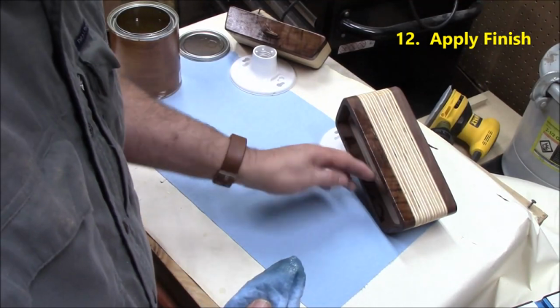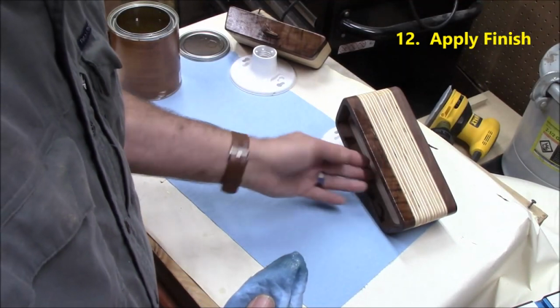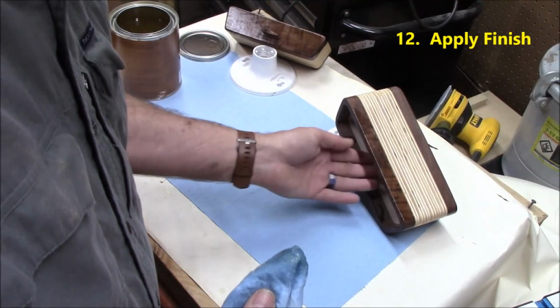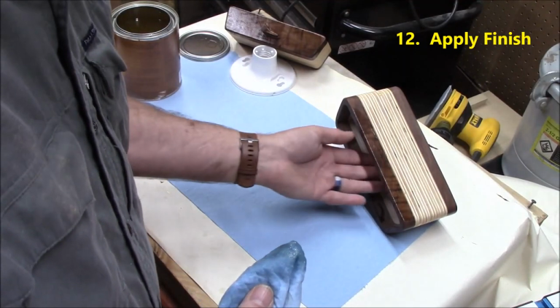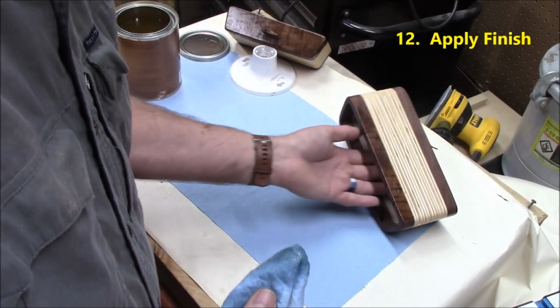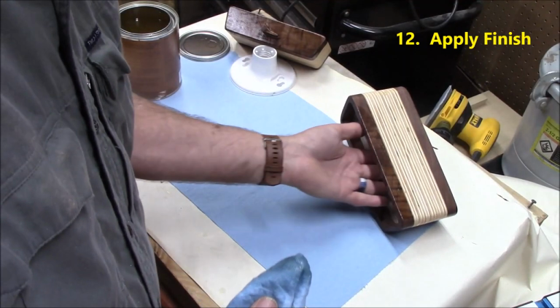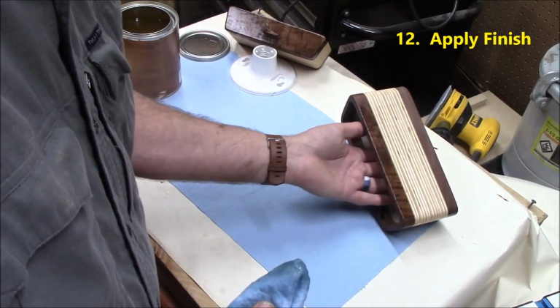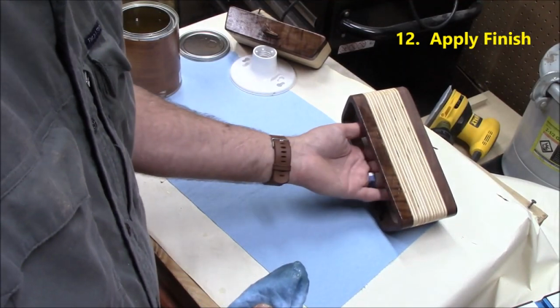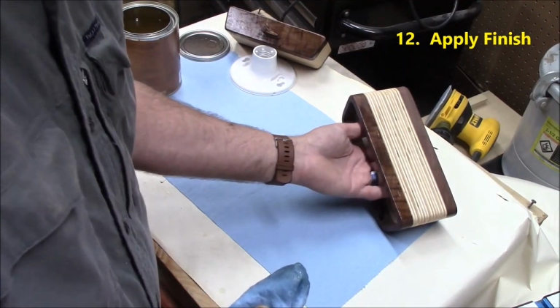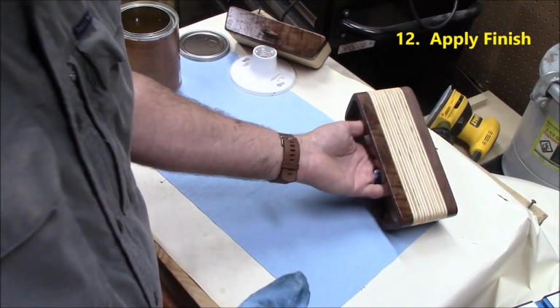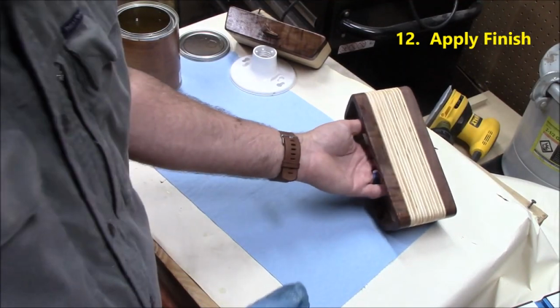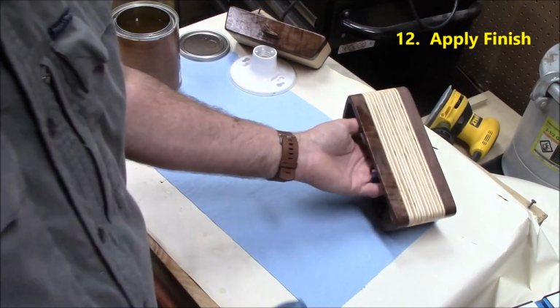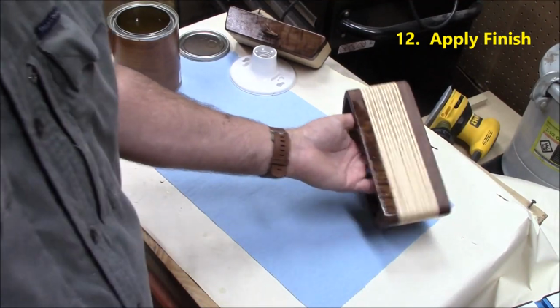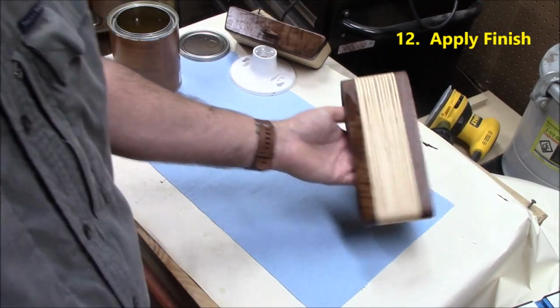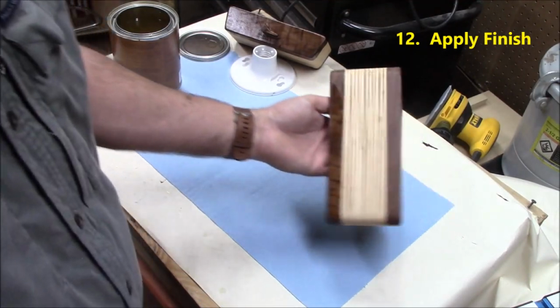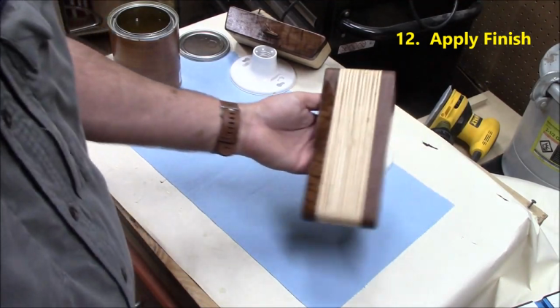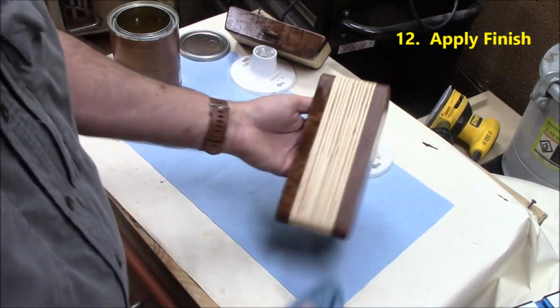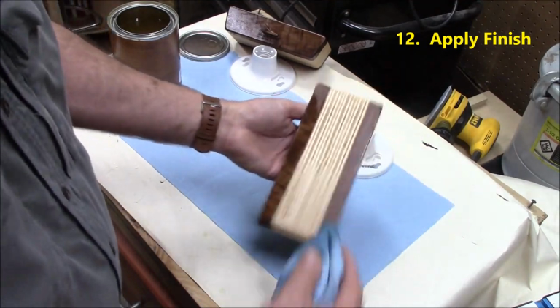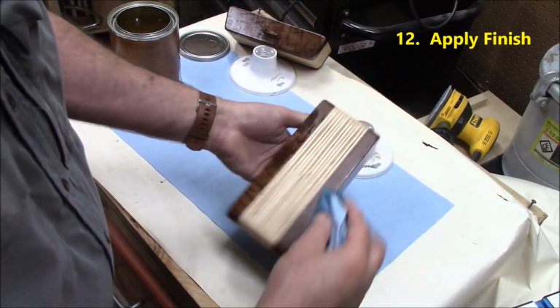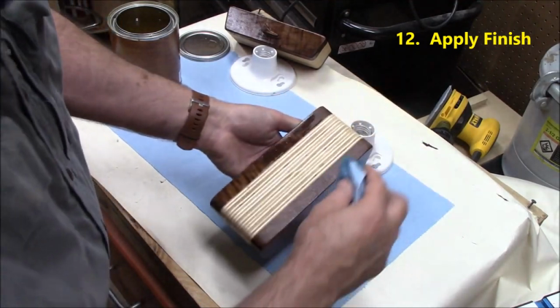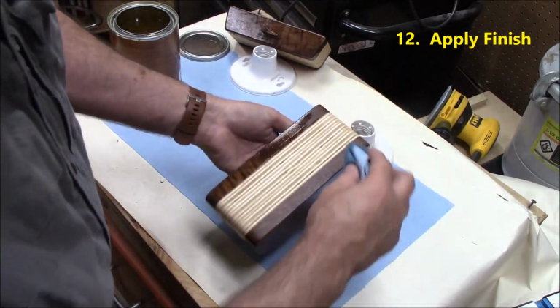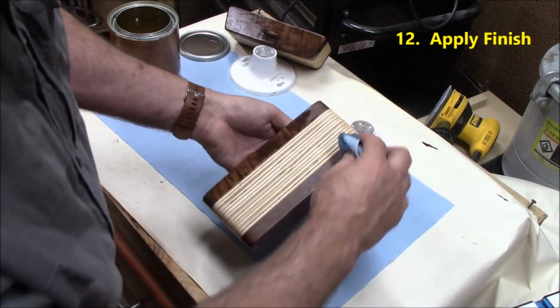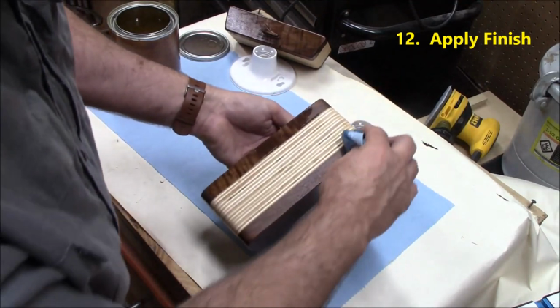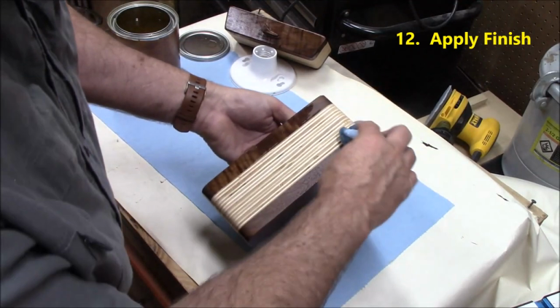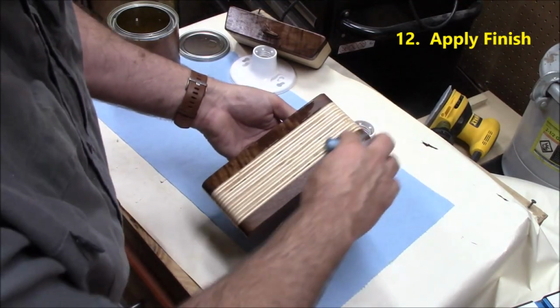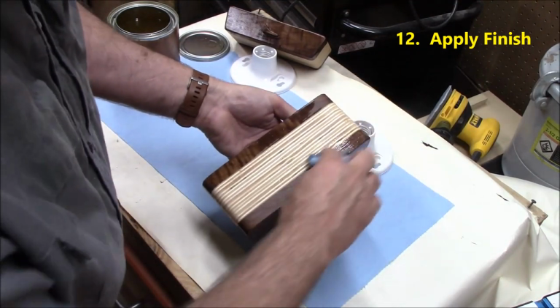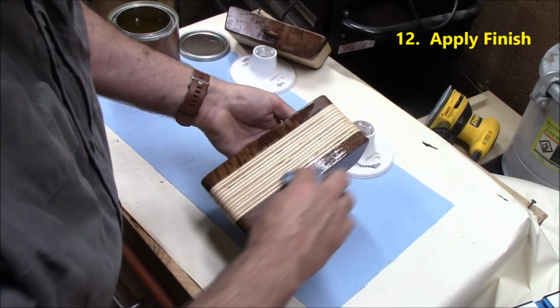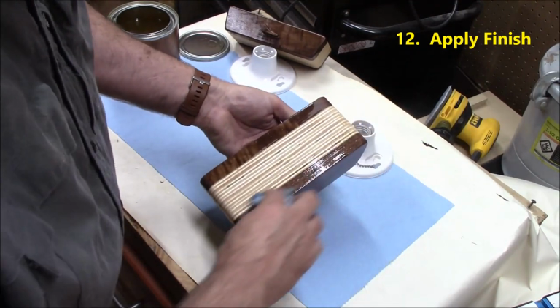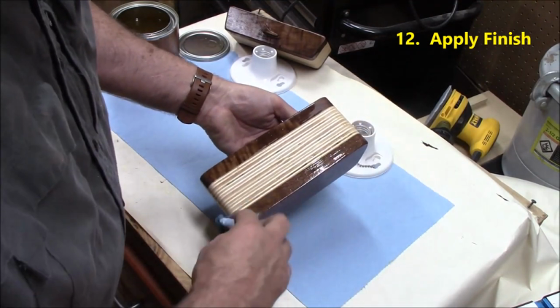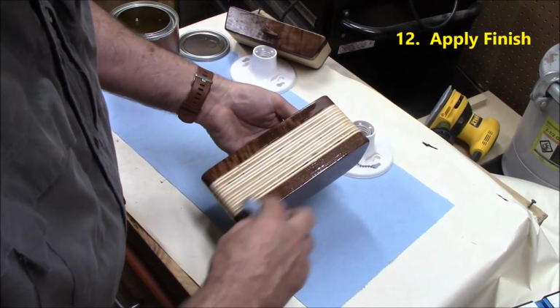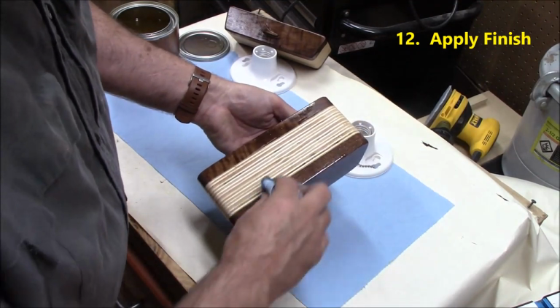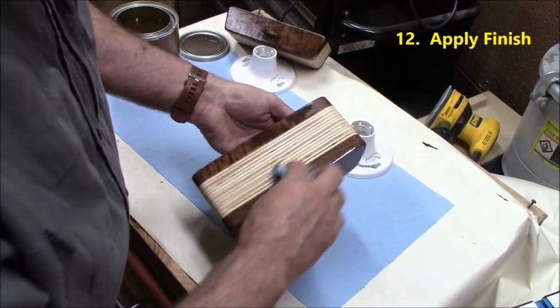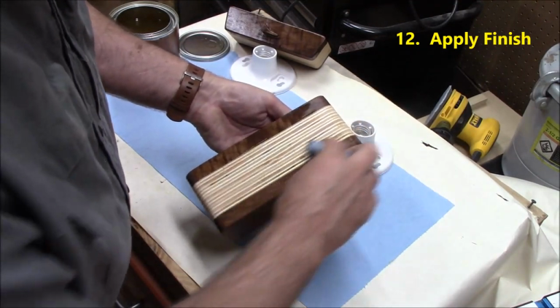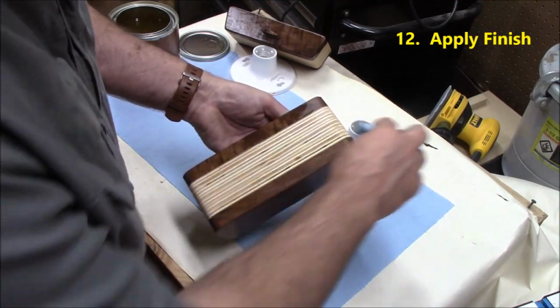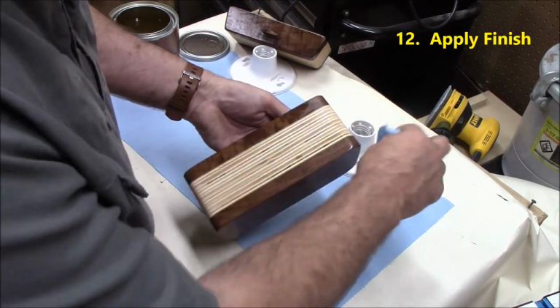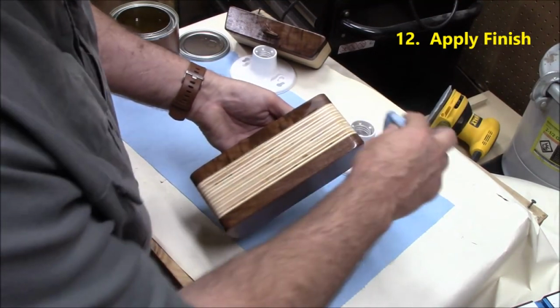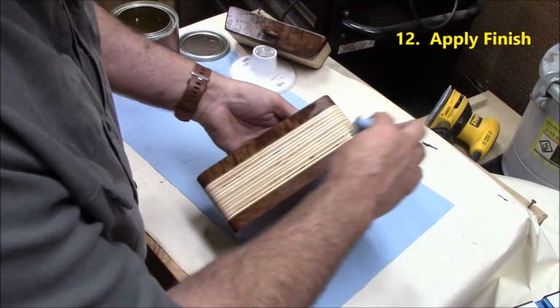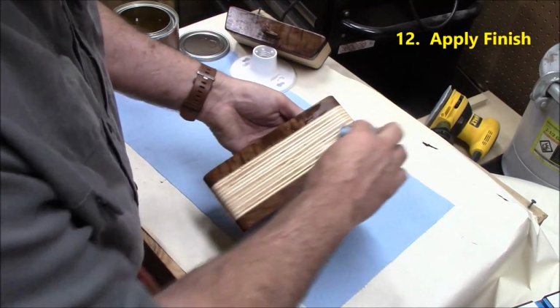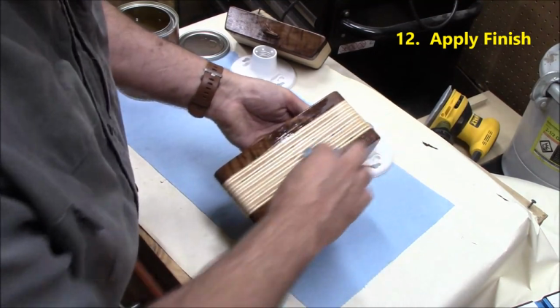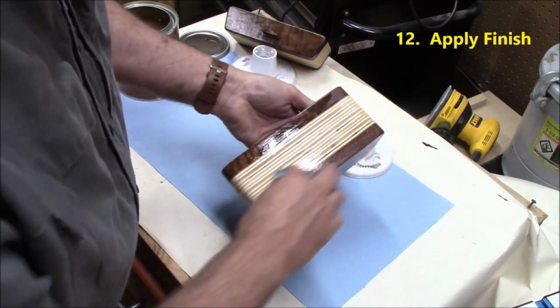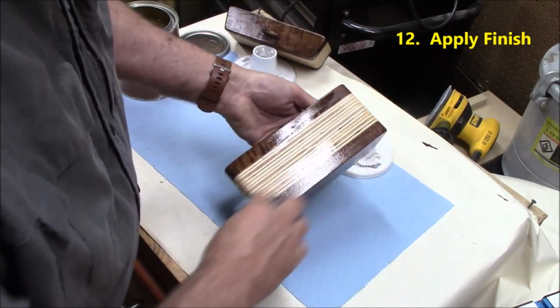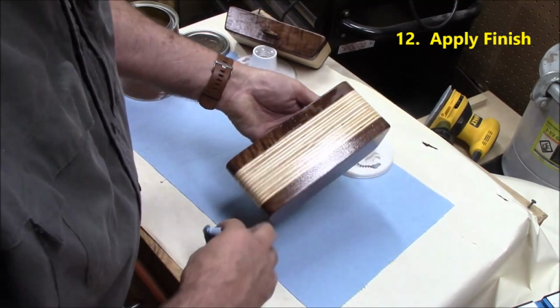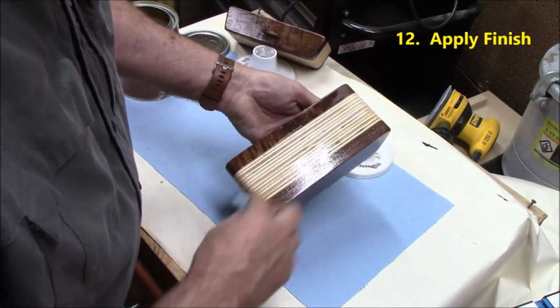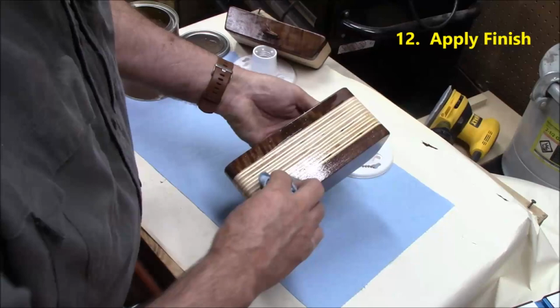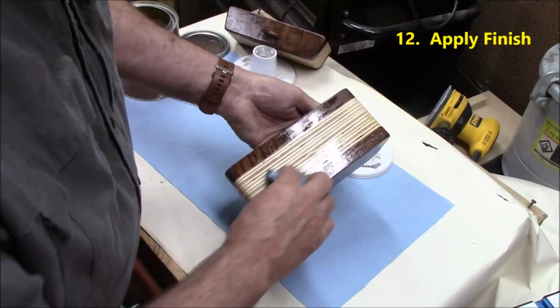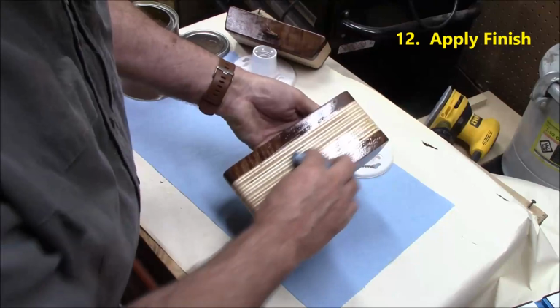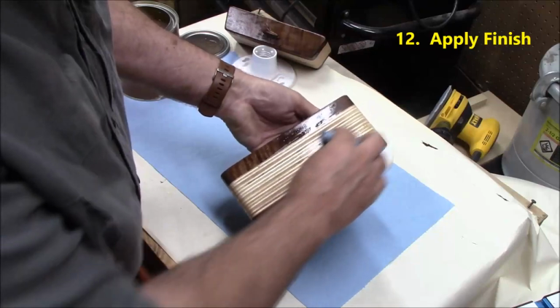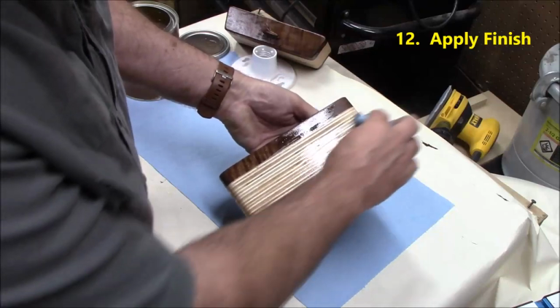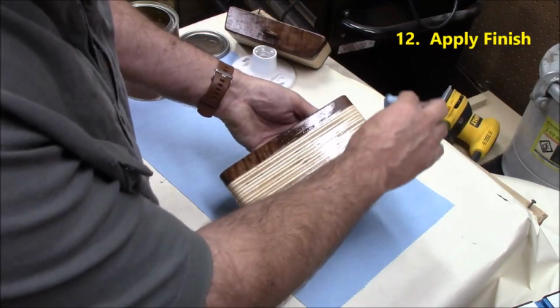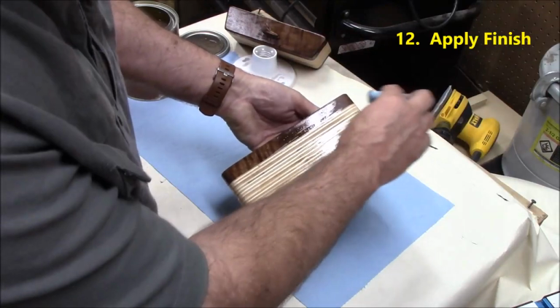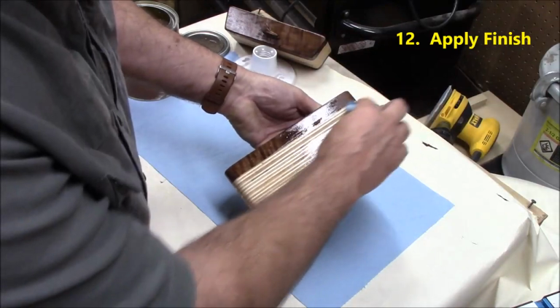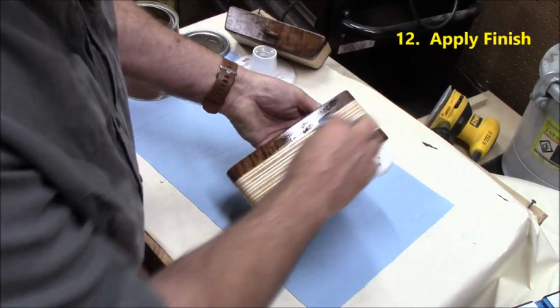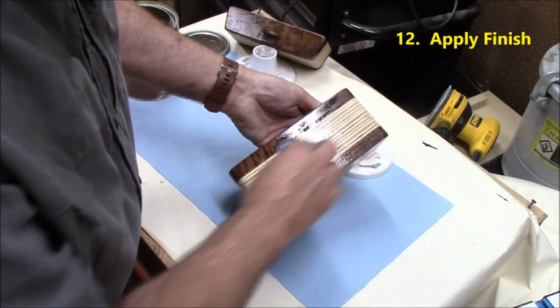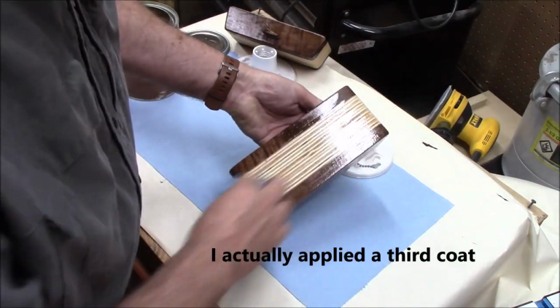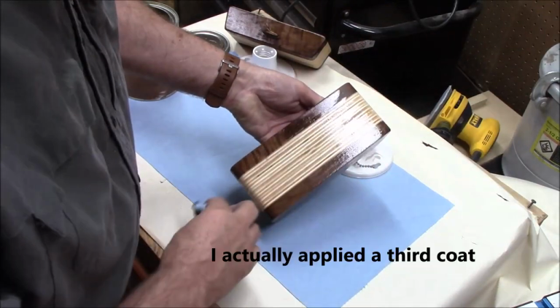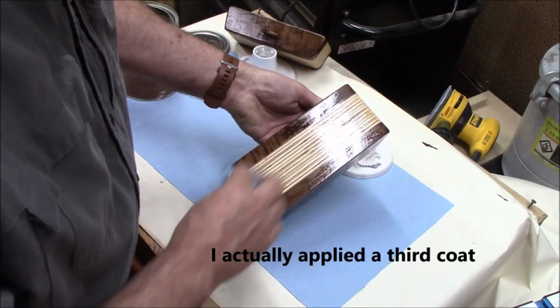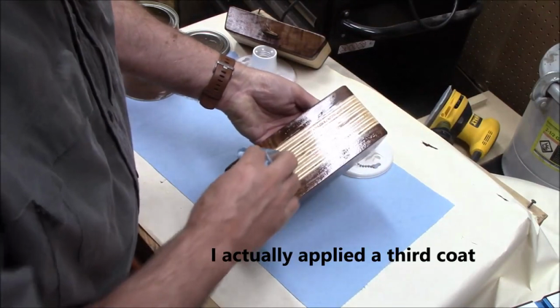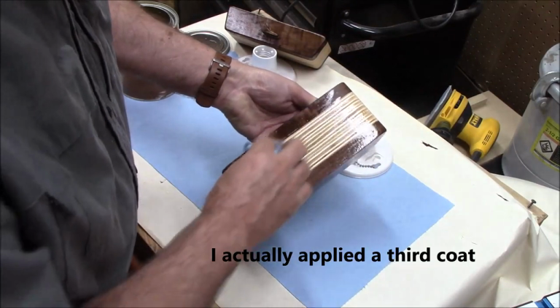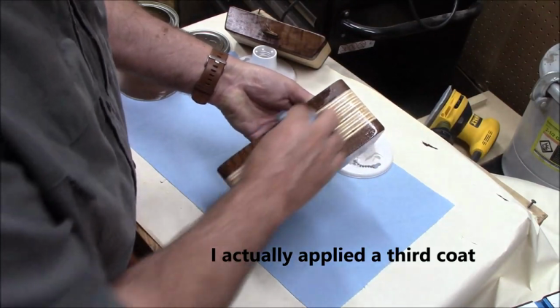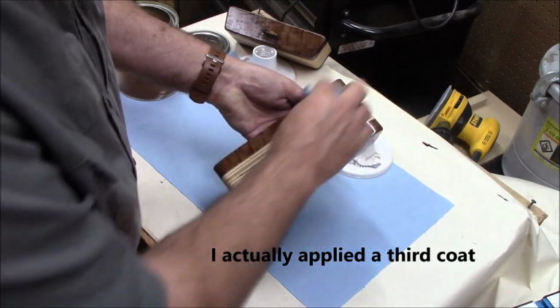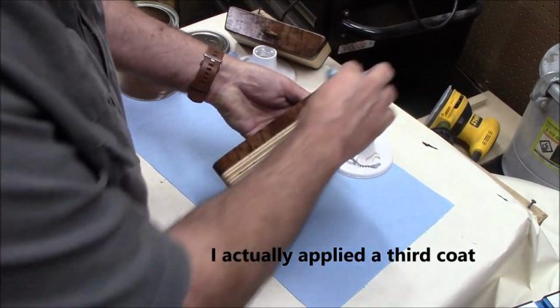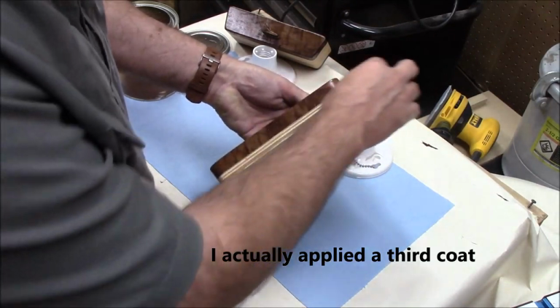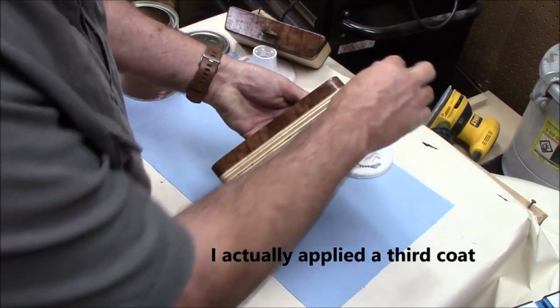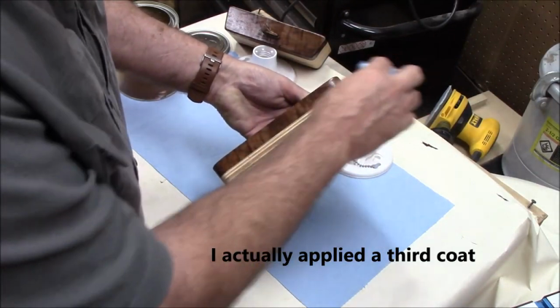This is our second and final coat of wipe-on poly for a finish.